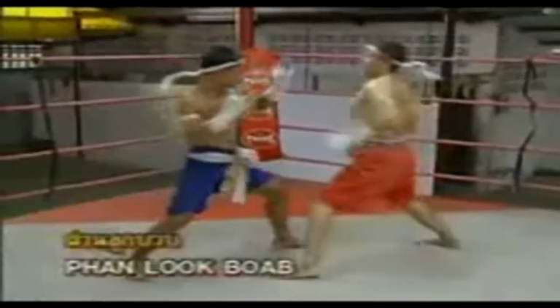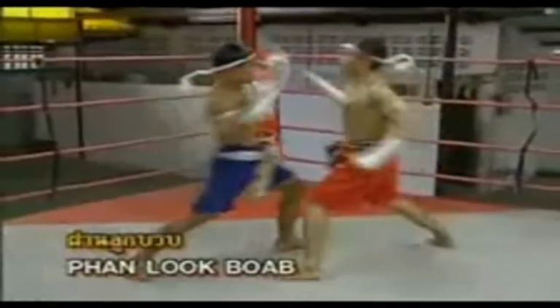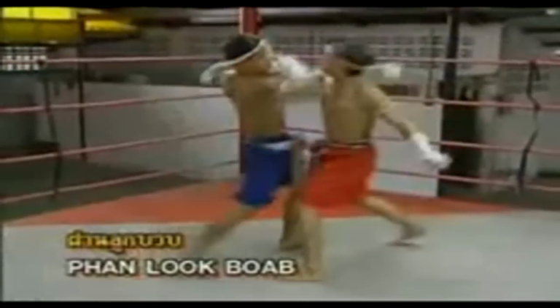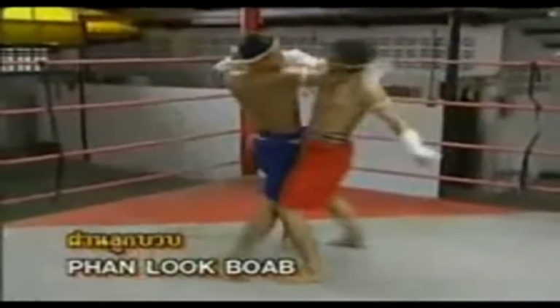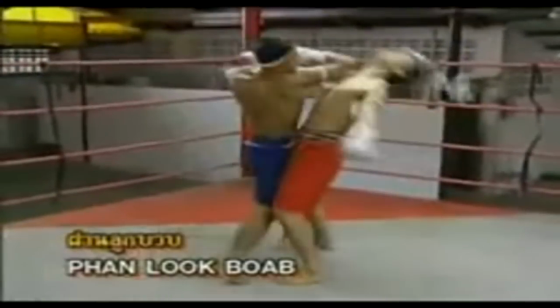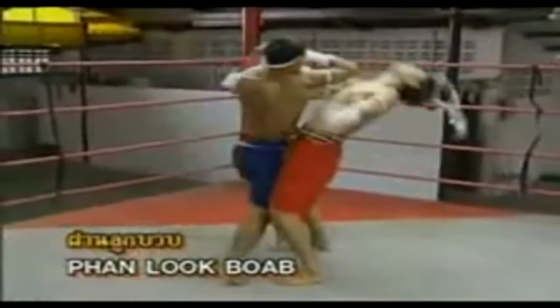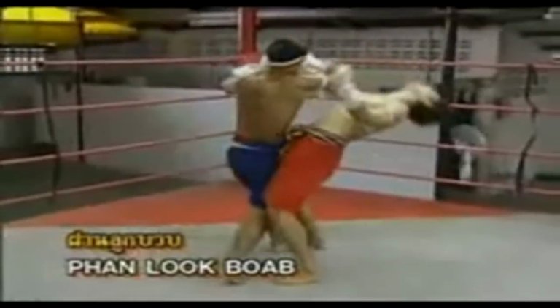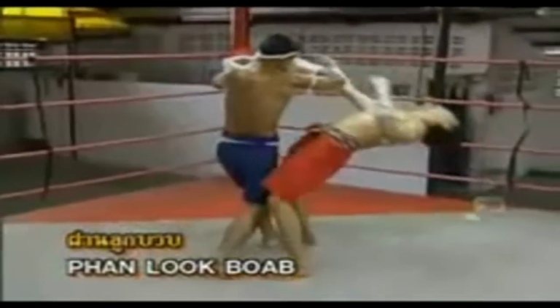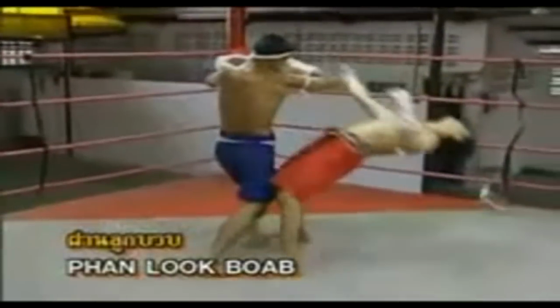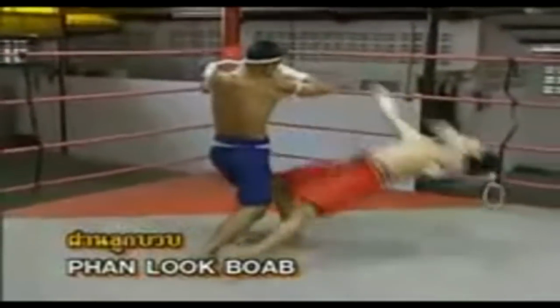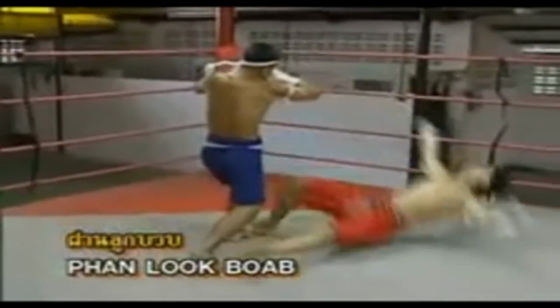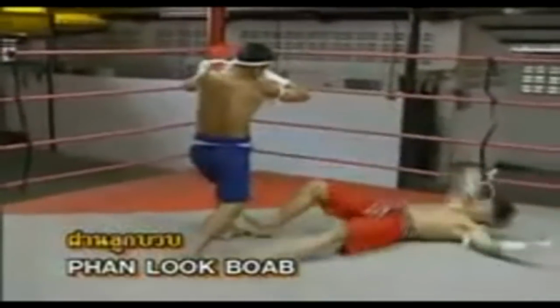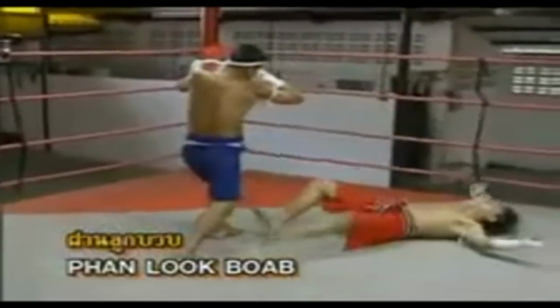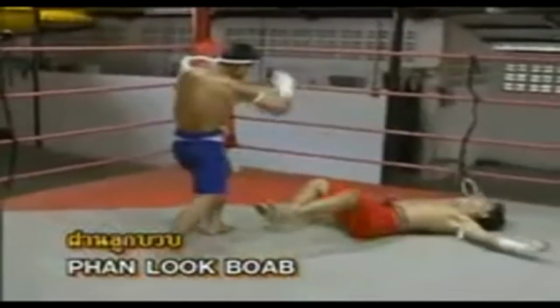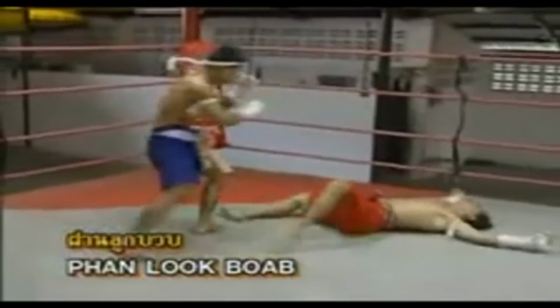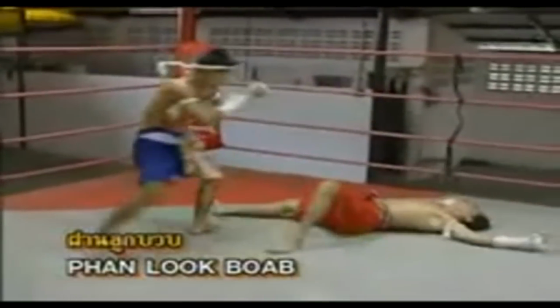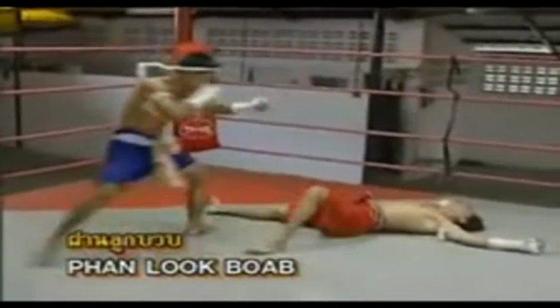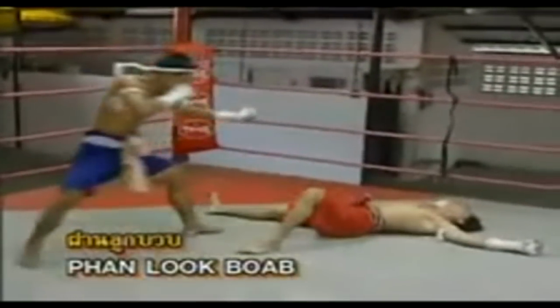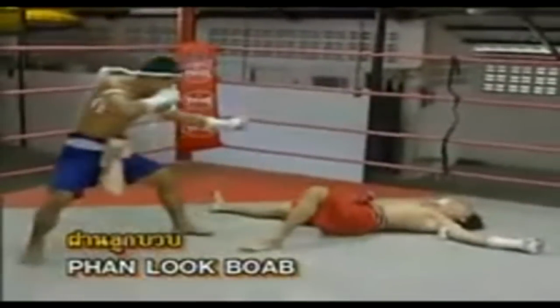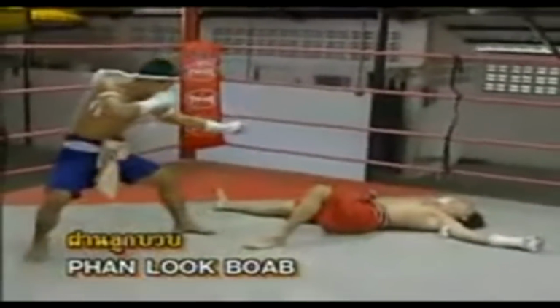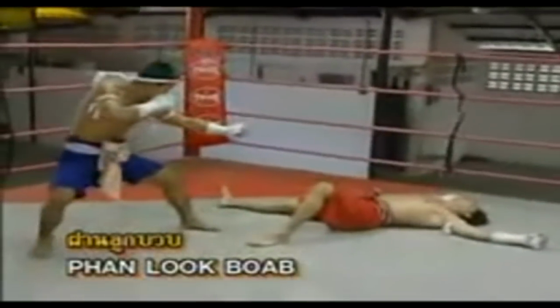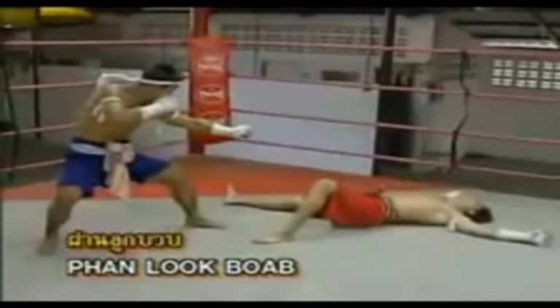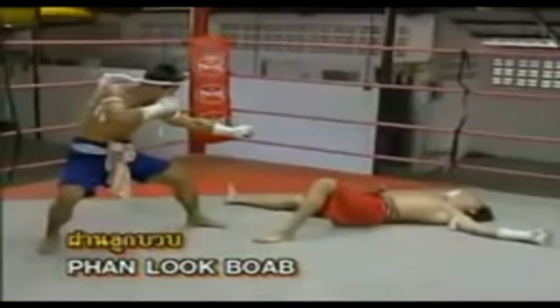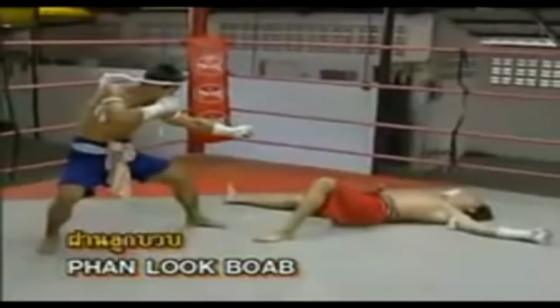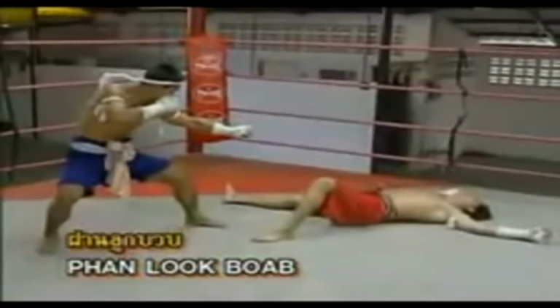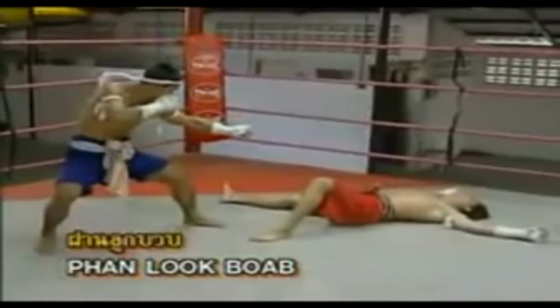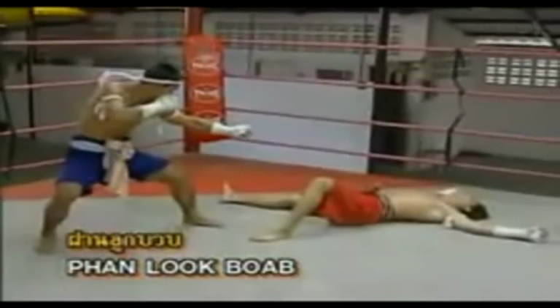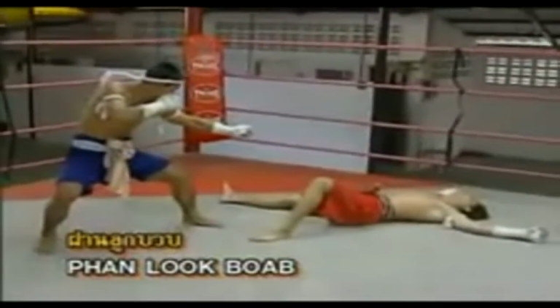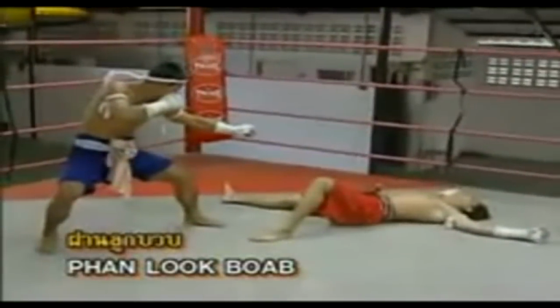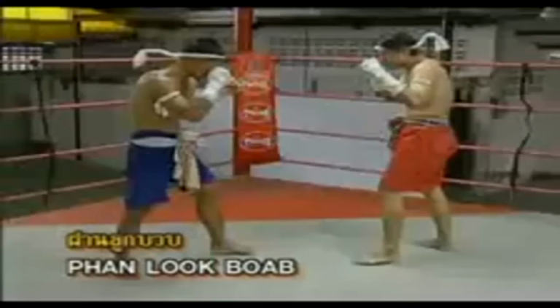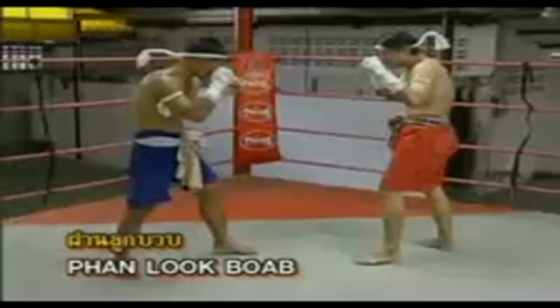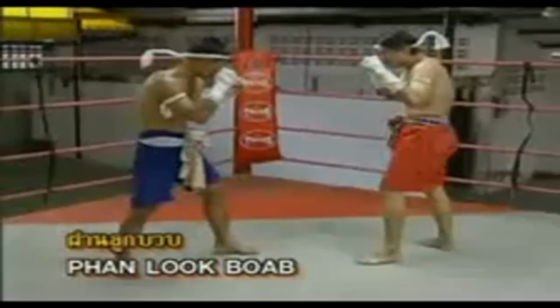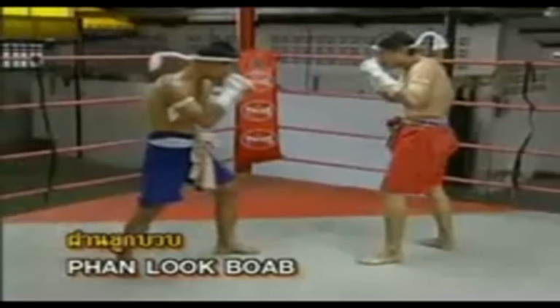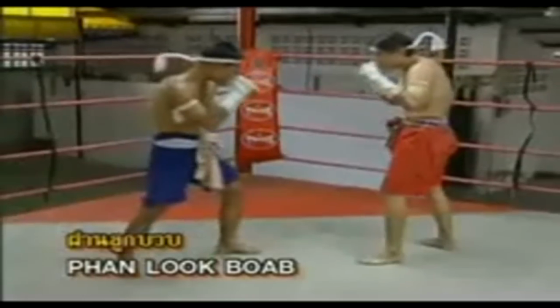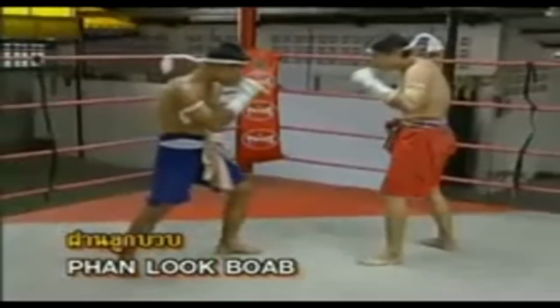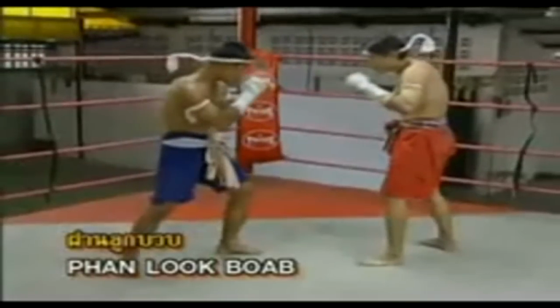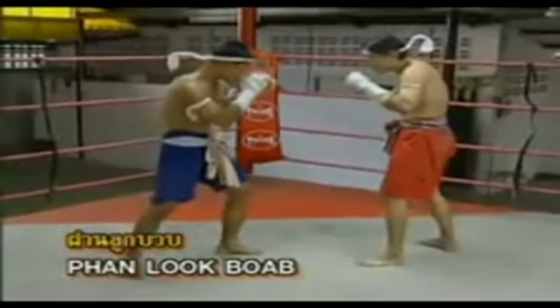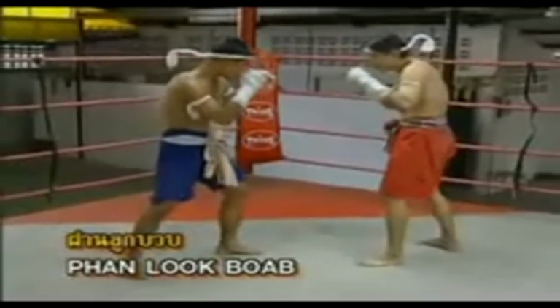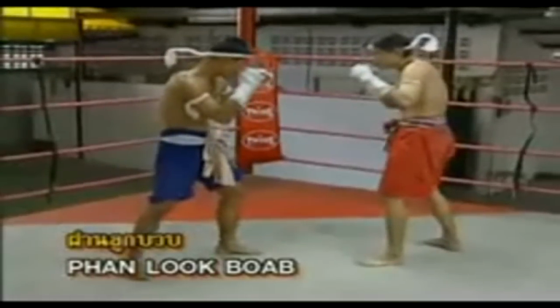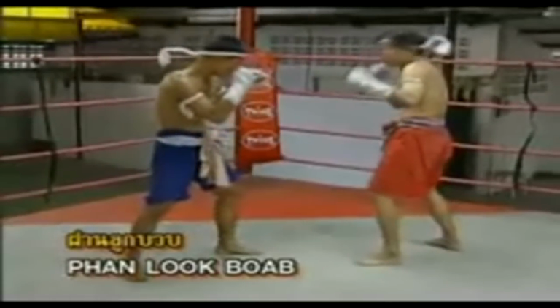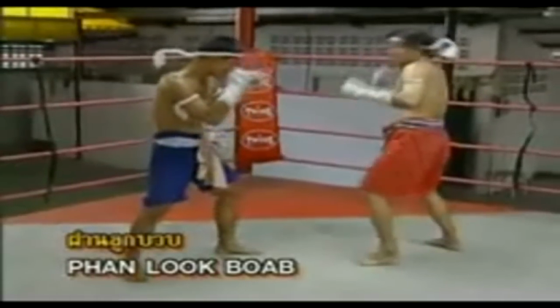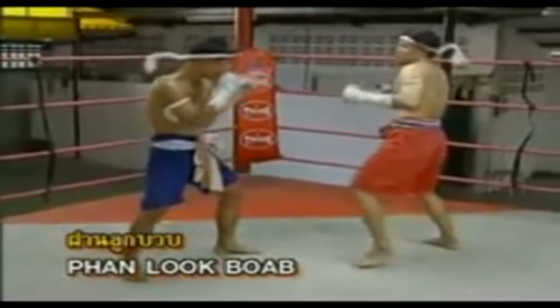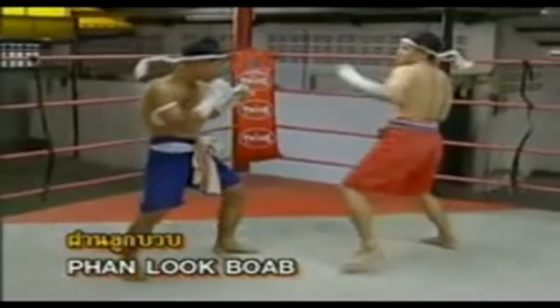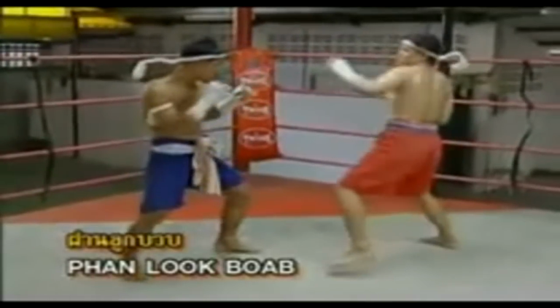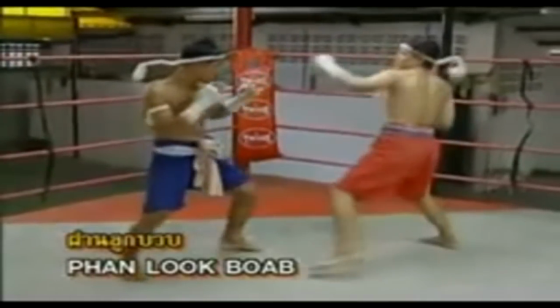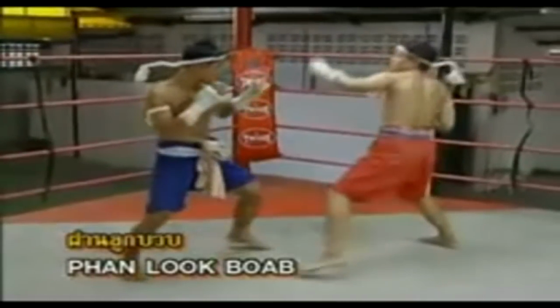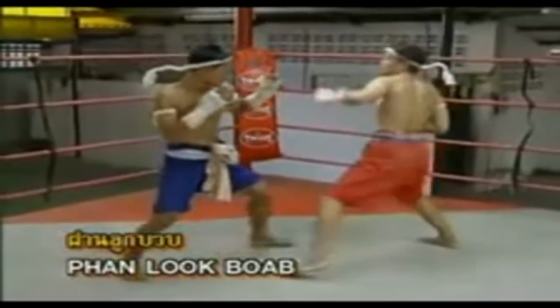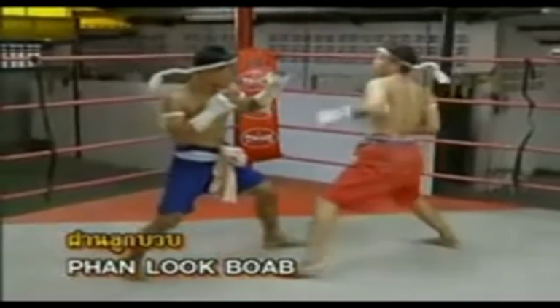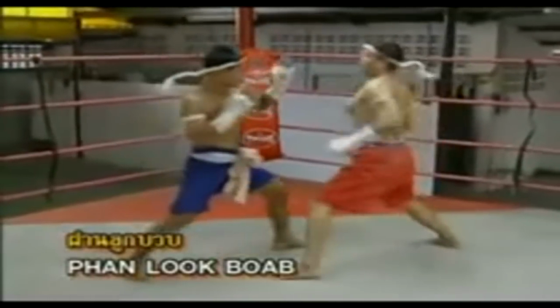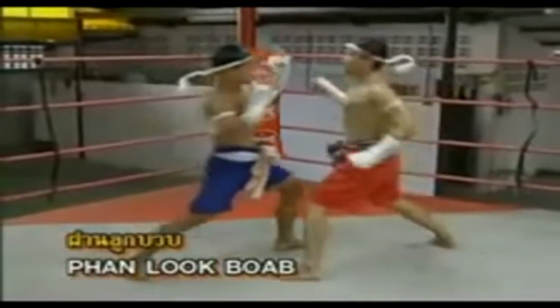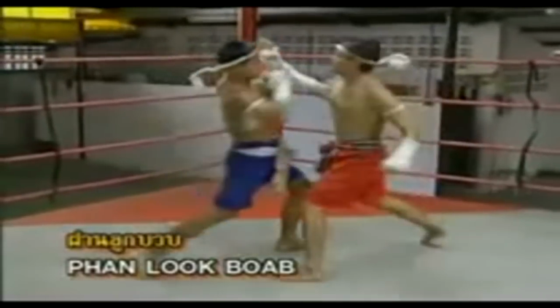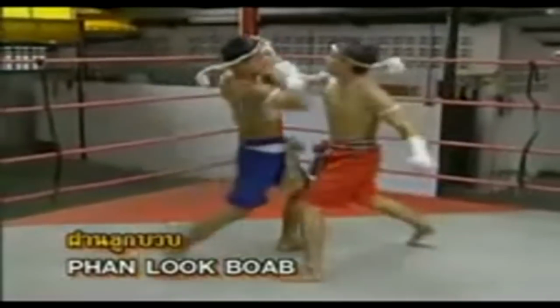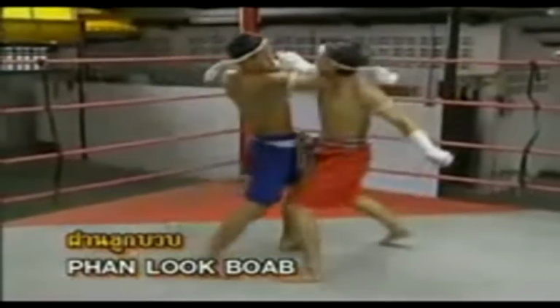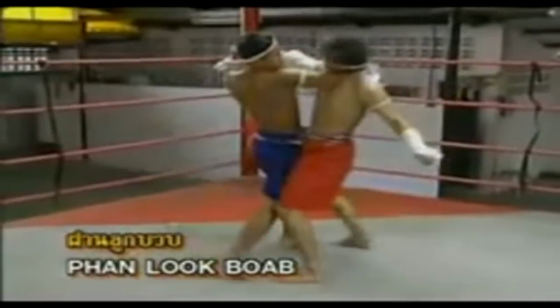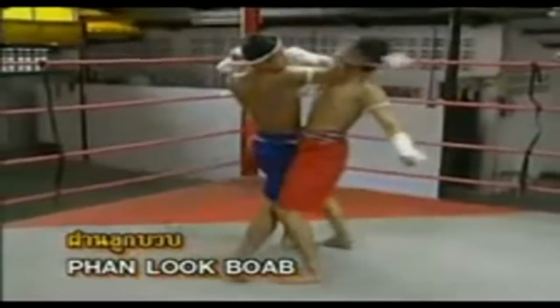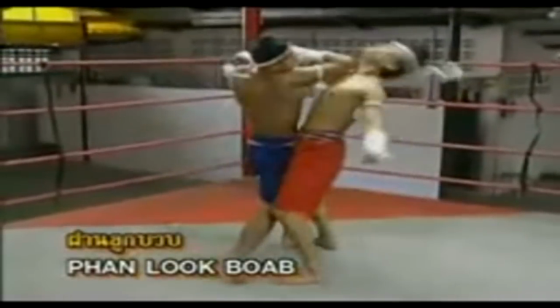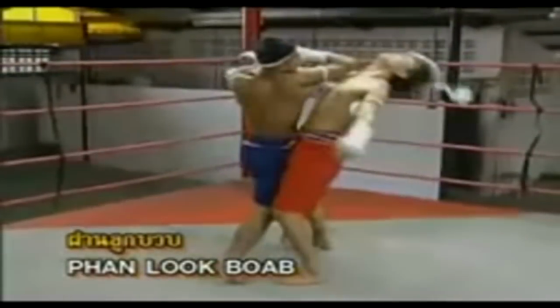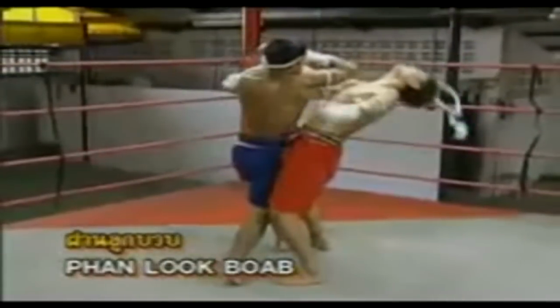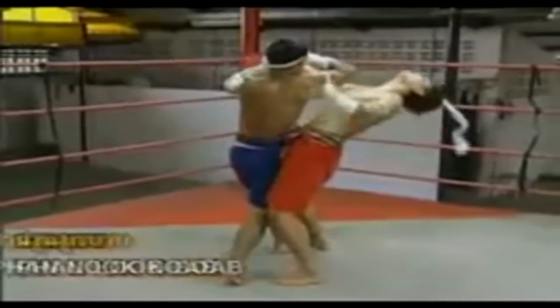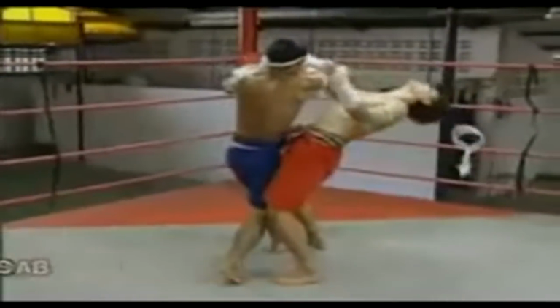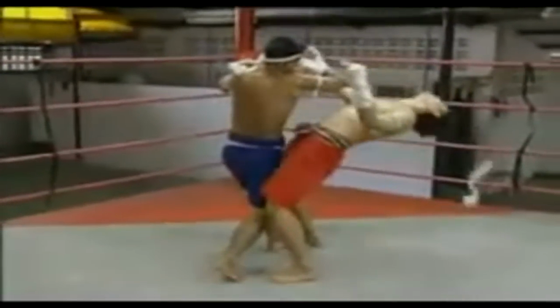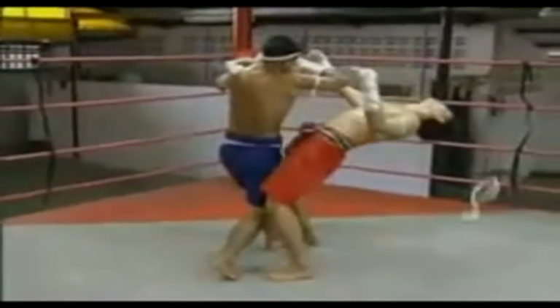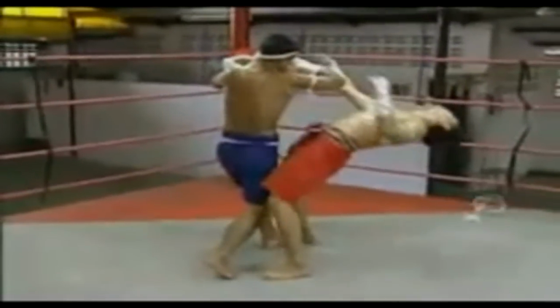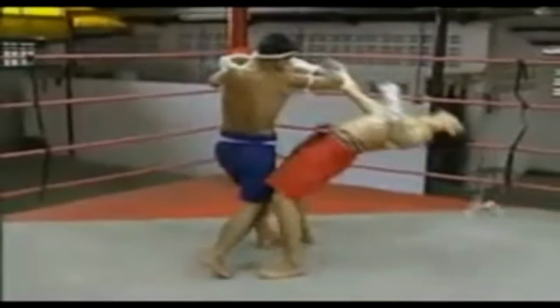Fan Lug Word position — by throwing a right elbow repeatedly to his face.